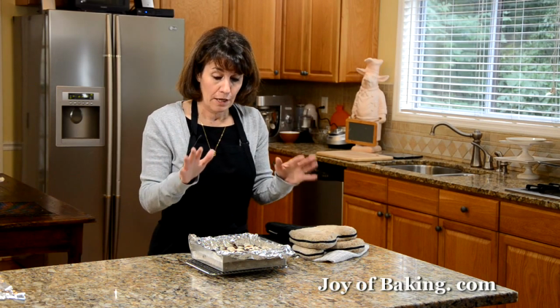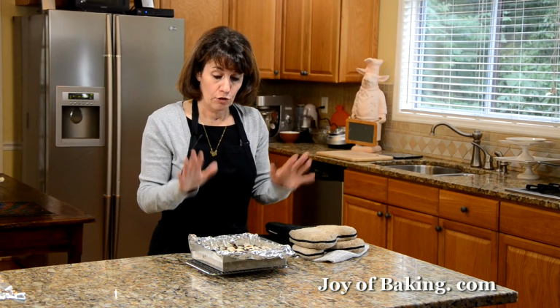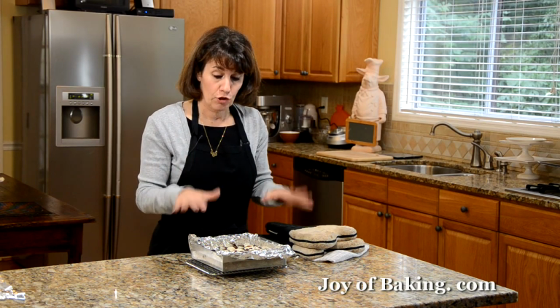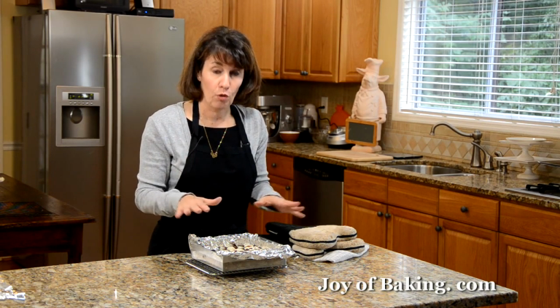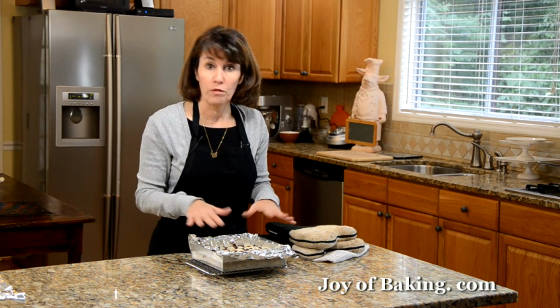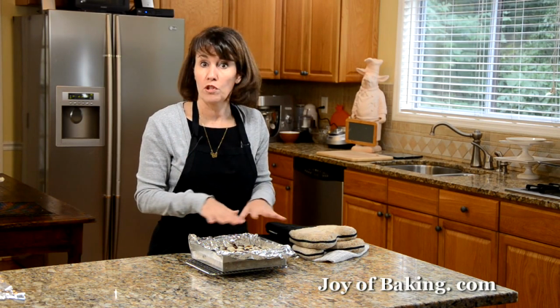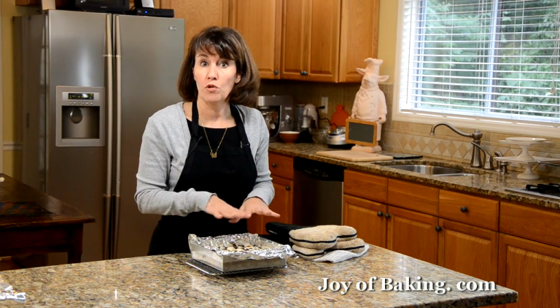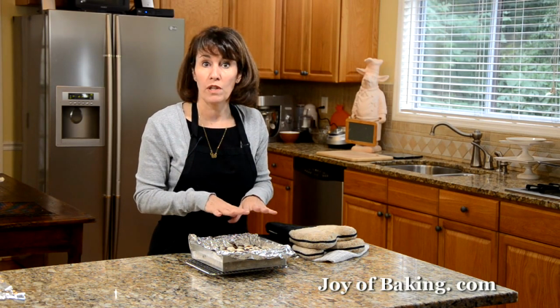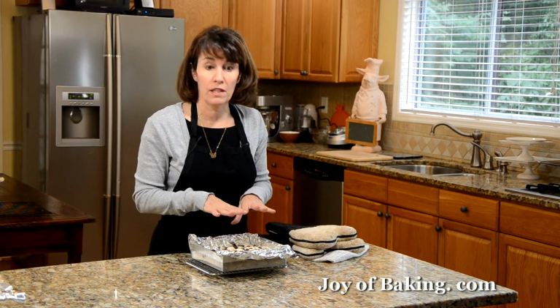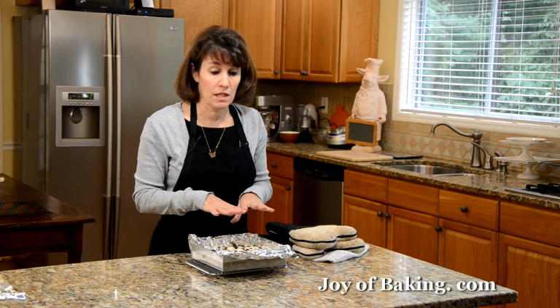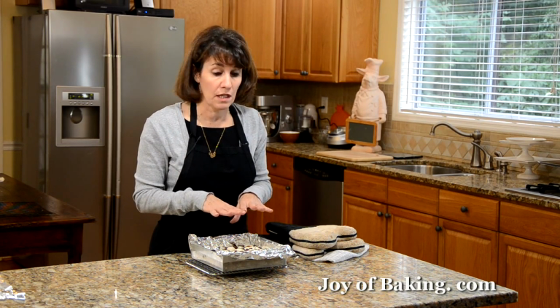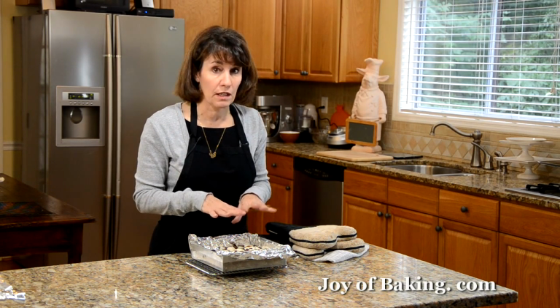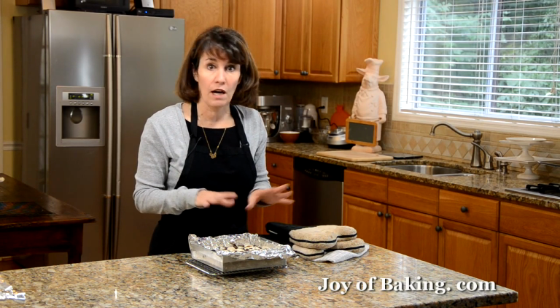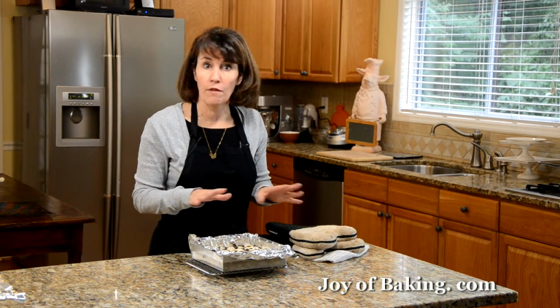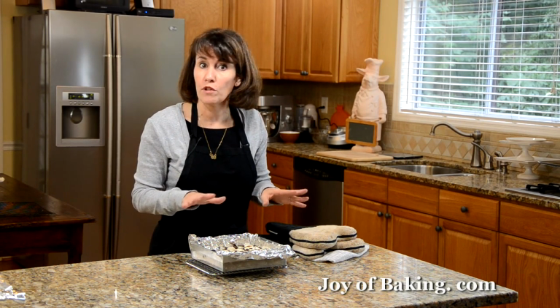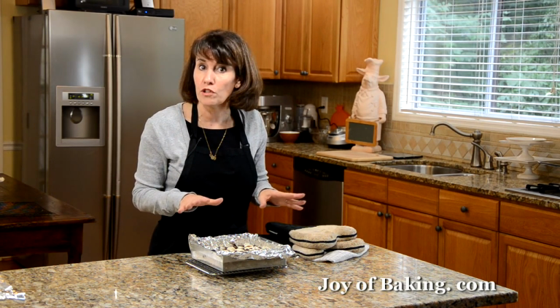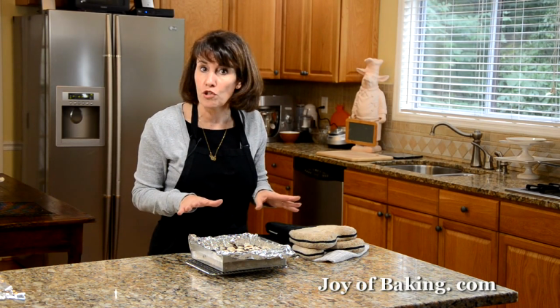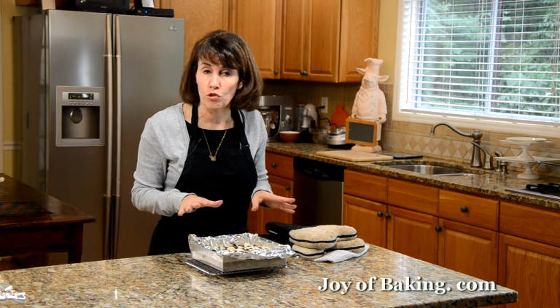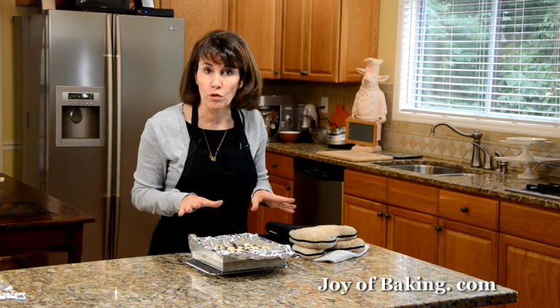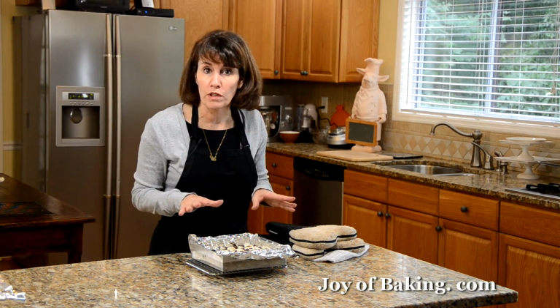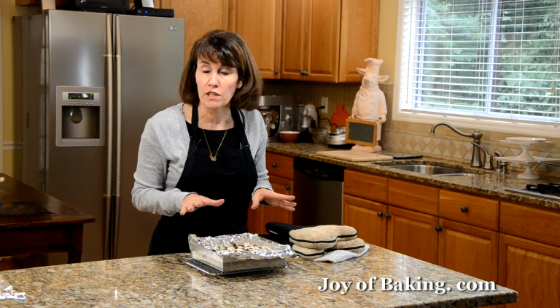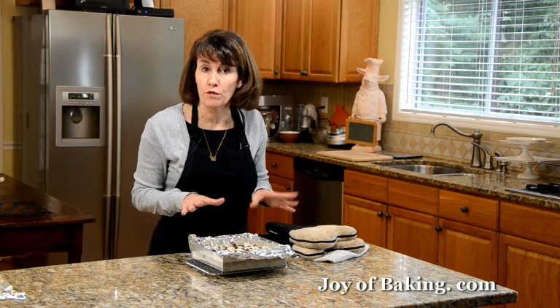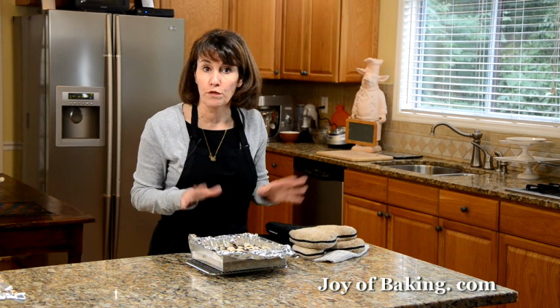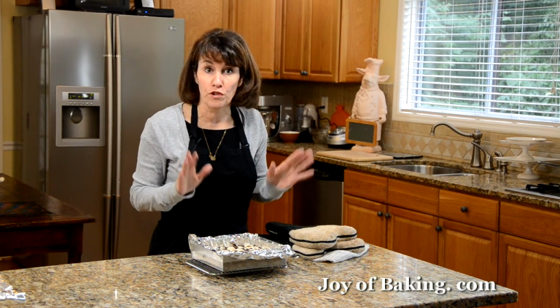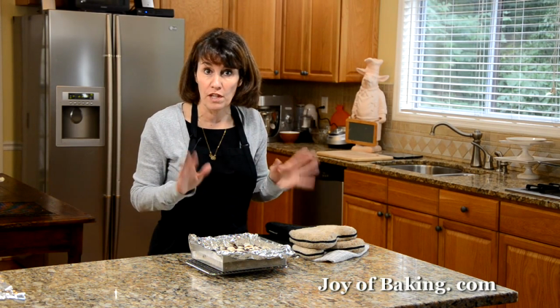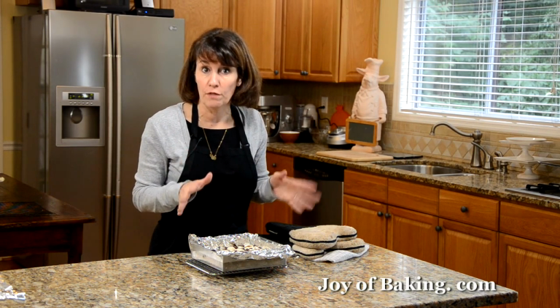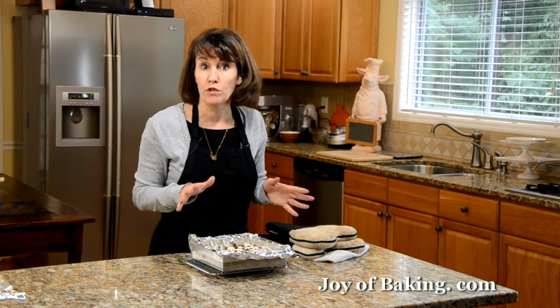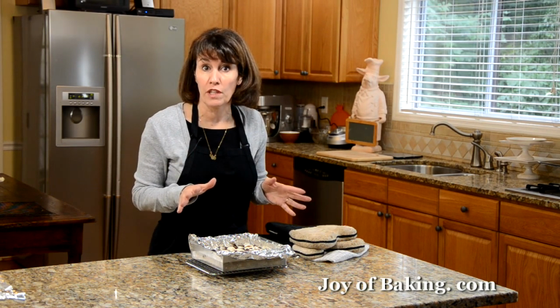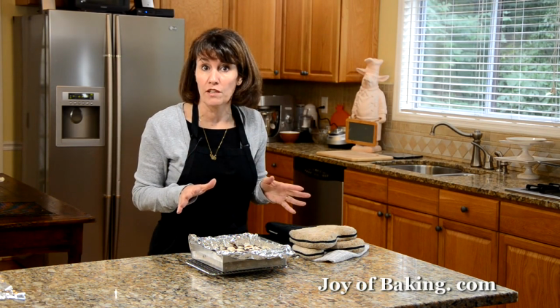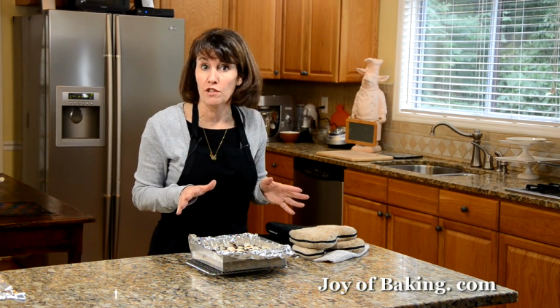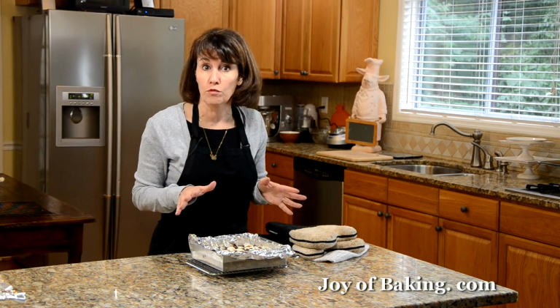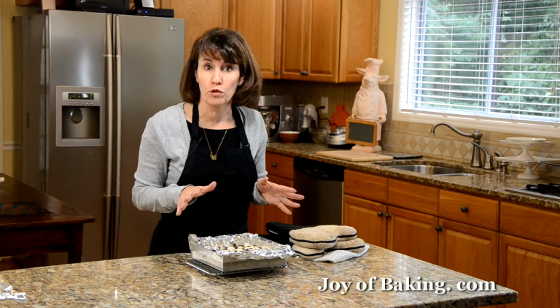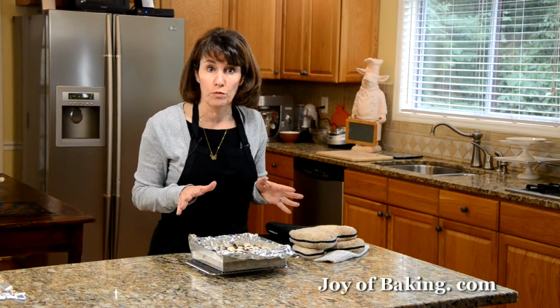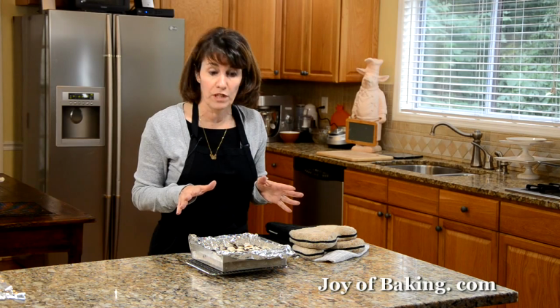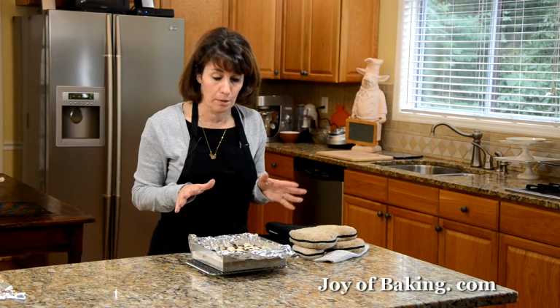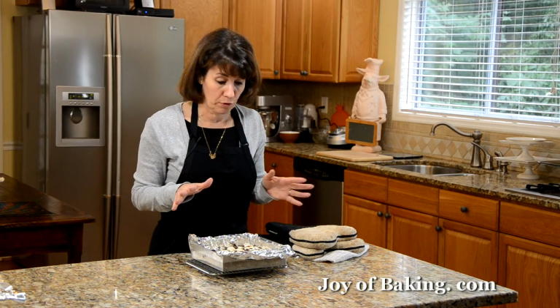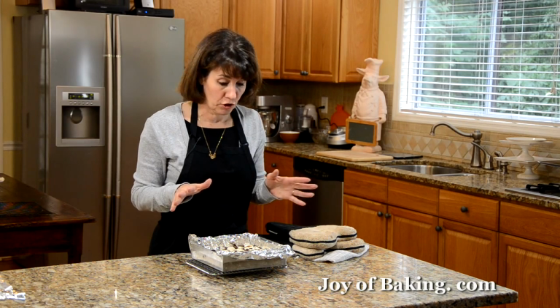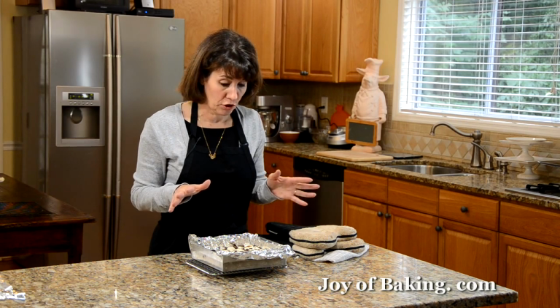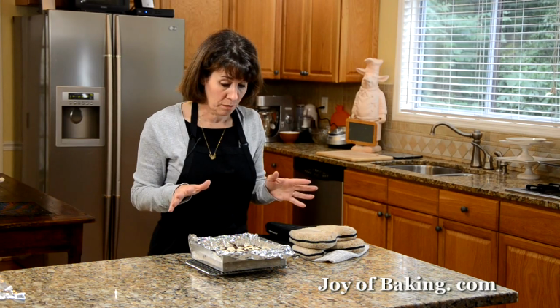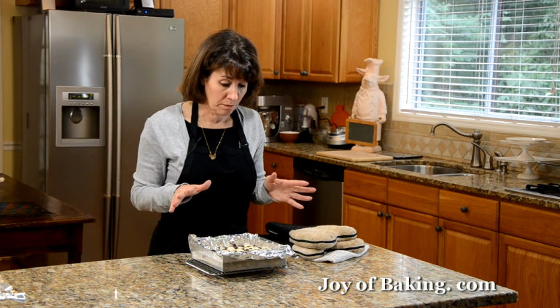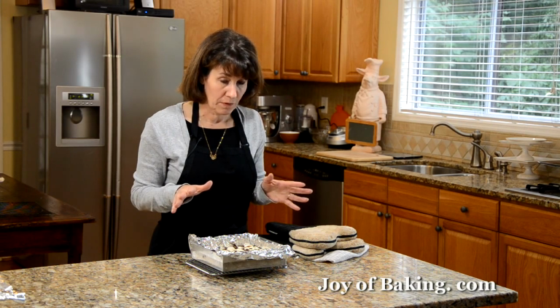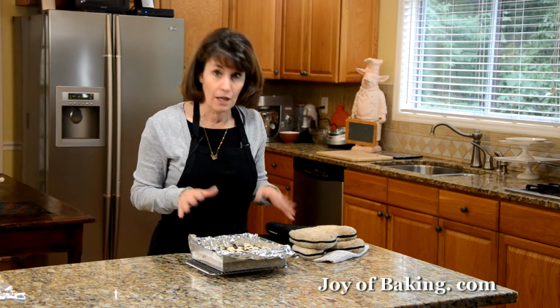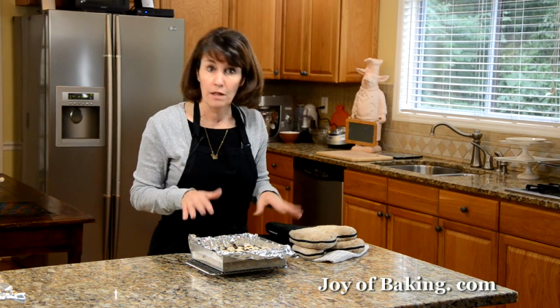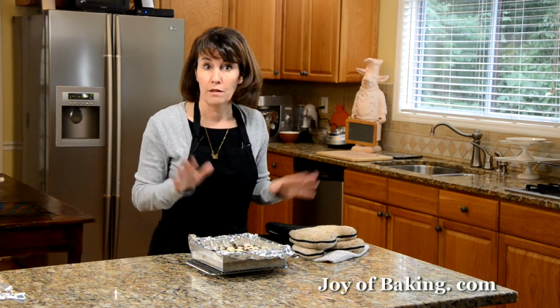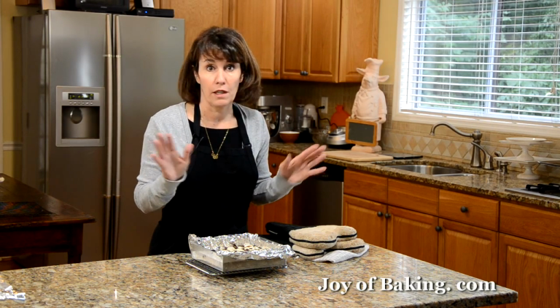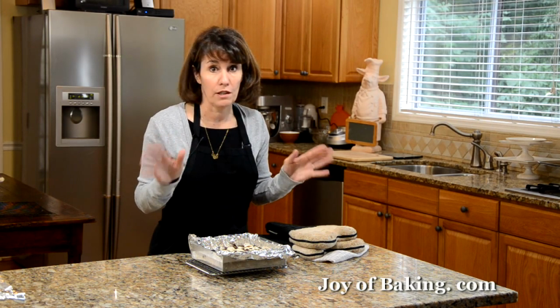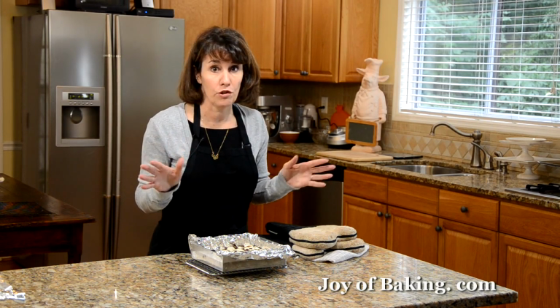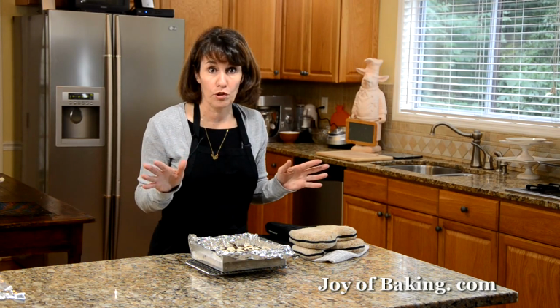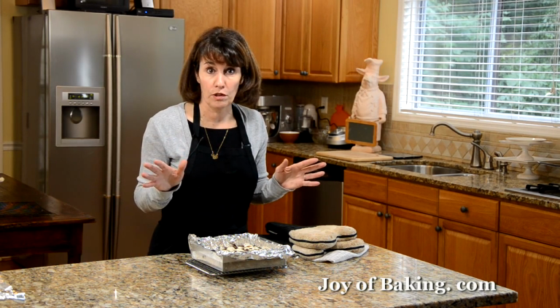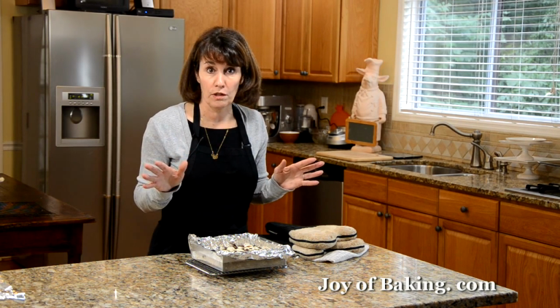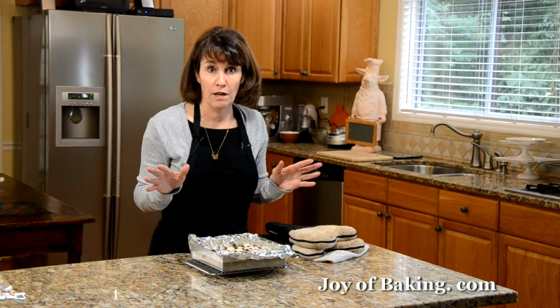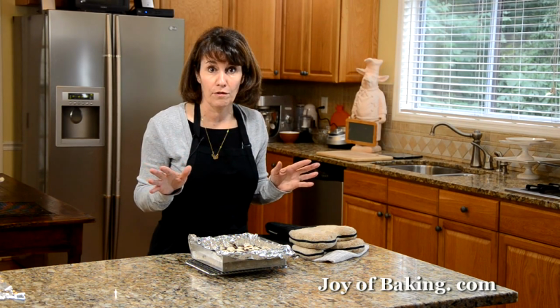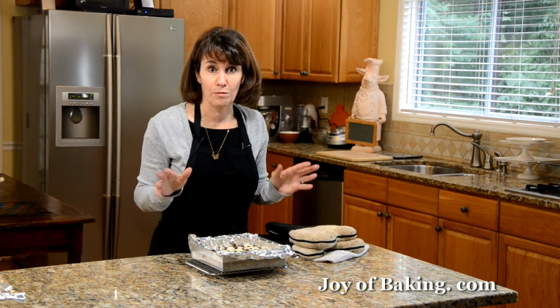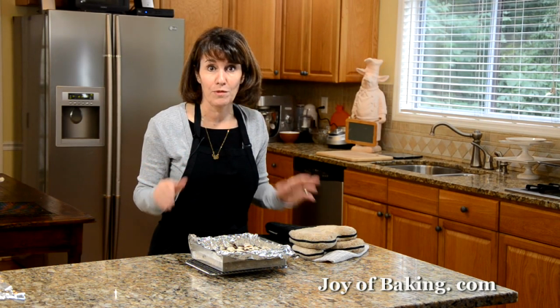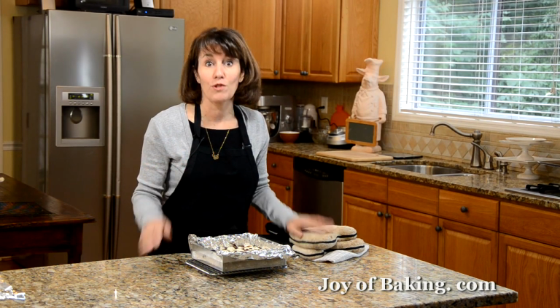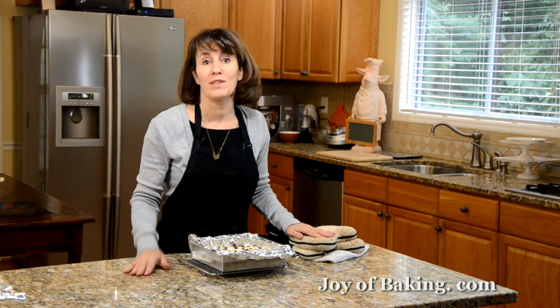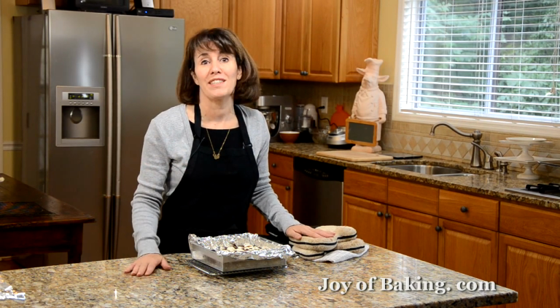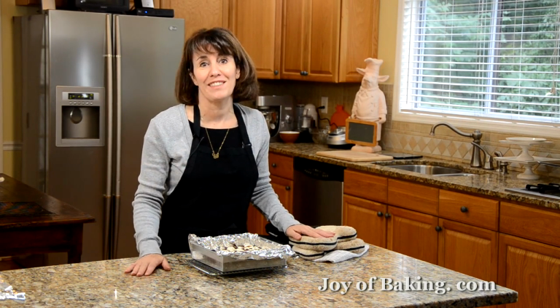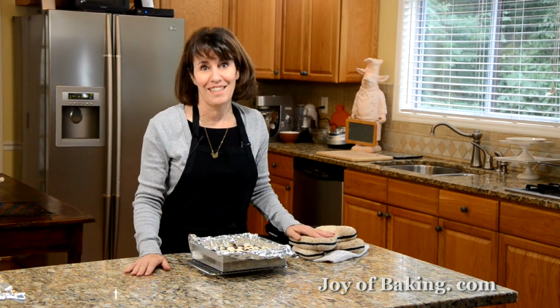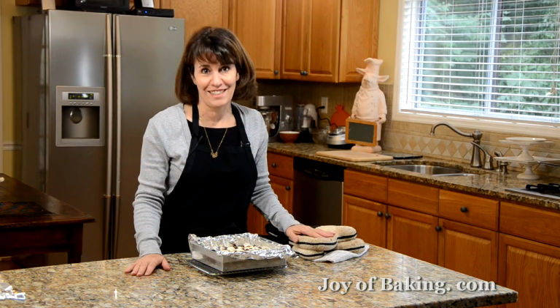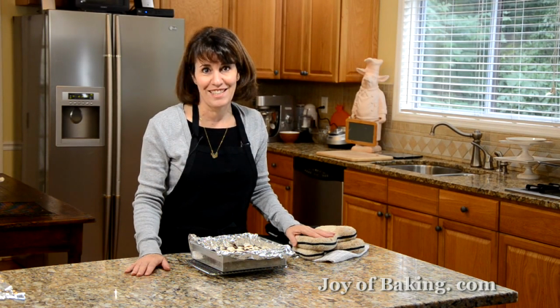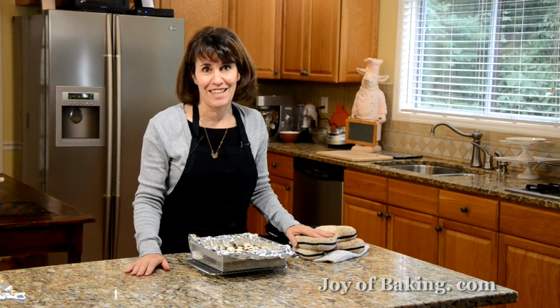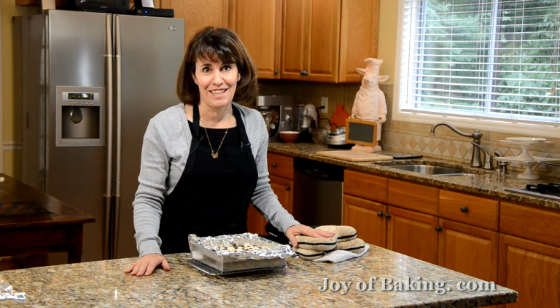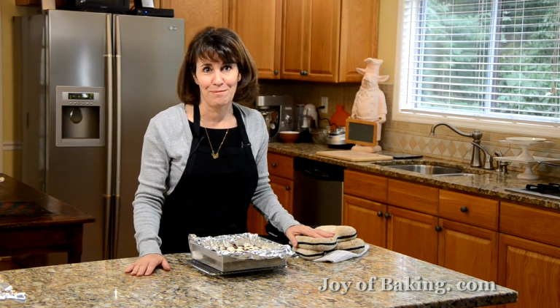You can cover and store these for several days at room temperature. The kids are going to love them. So until next time, I'm Stephanie Jaworski of joyofbaking.com.